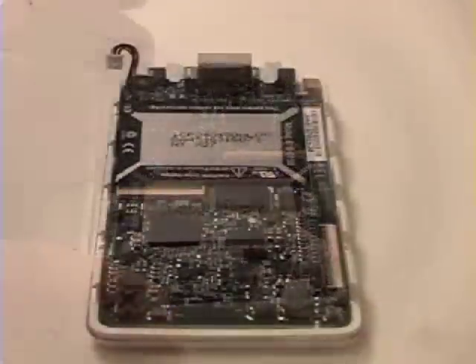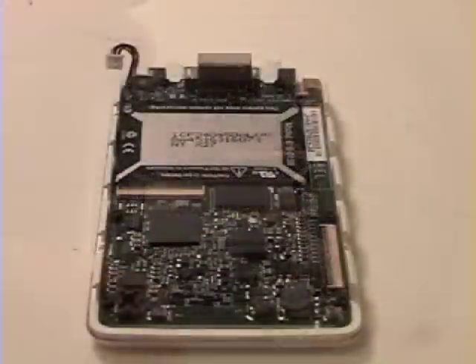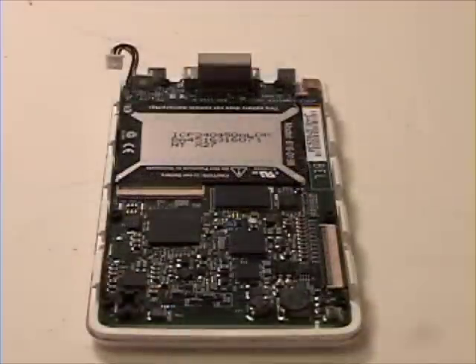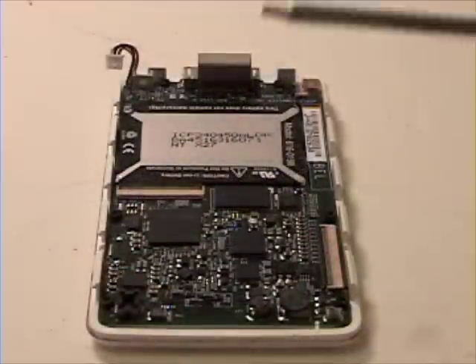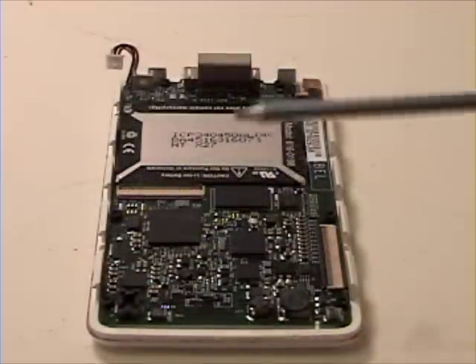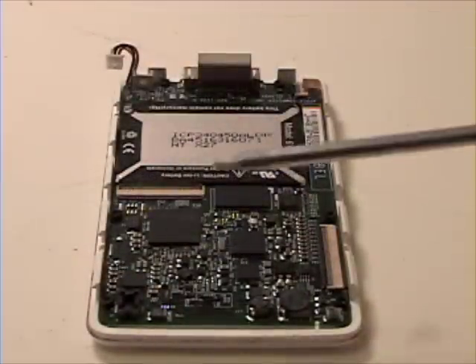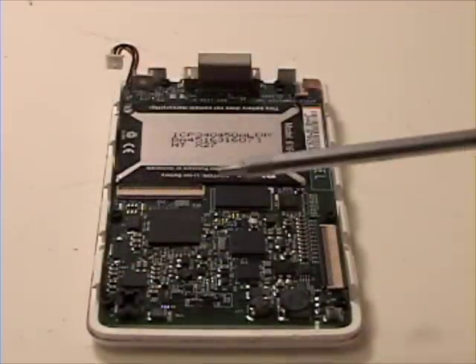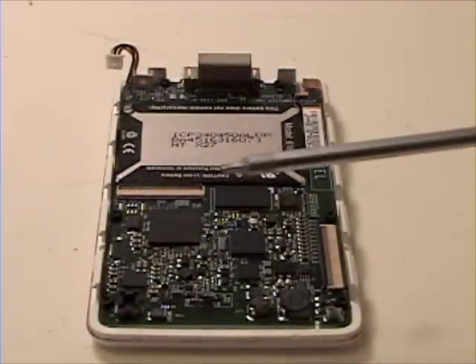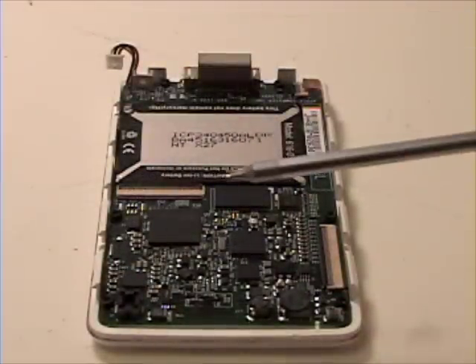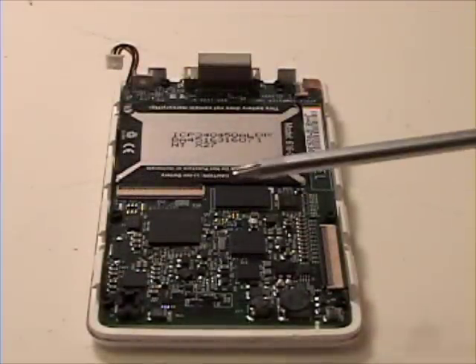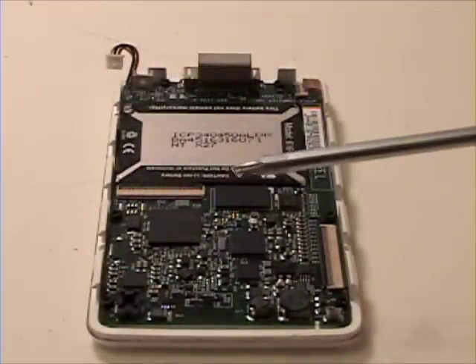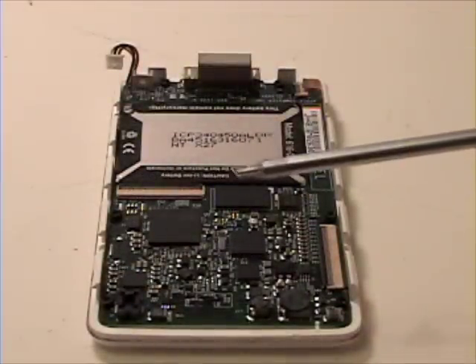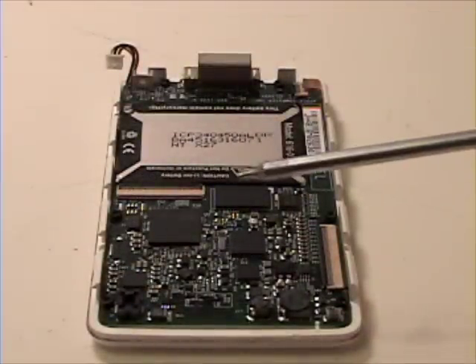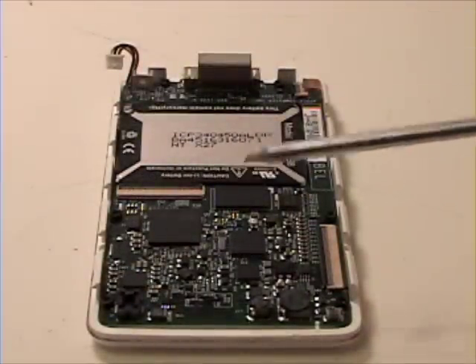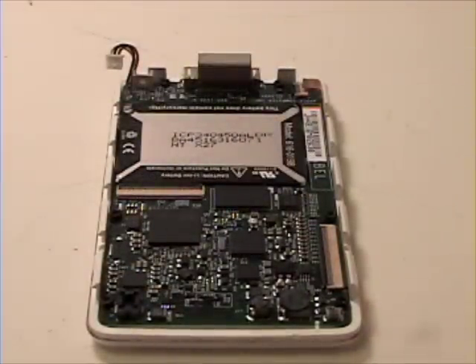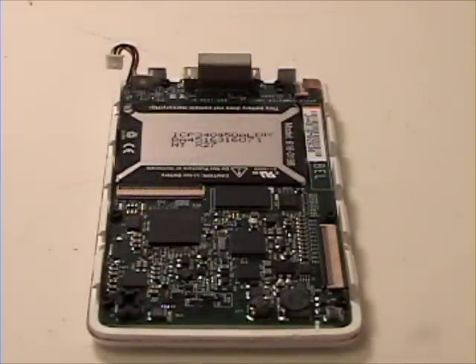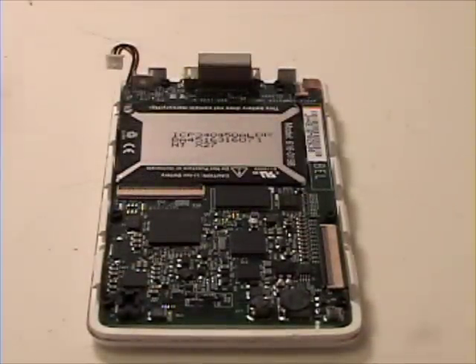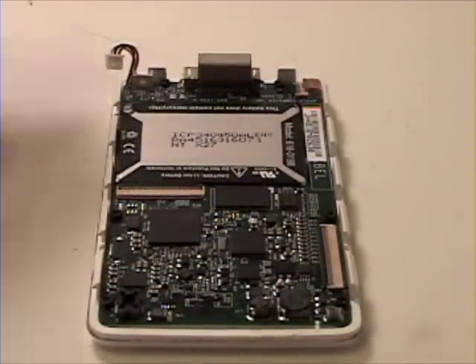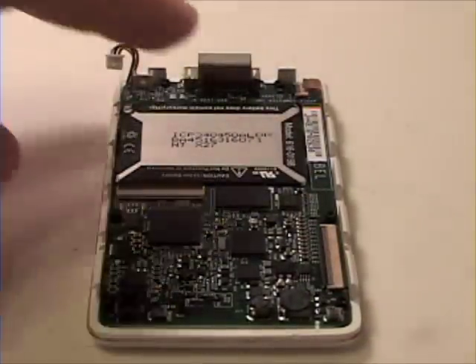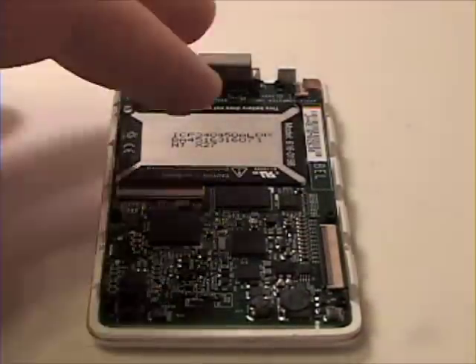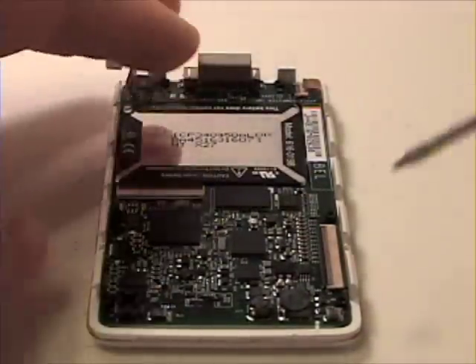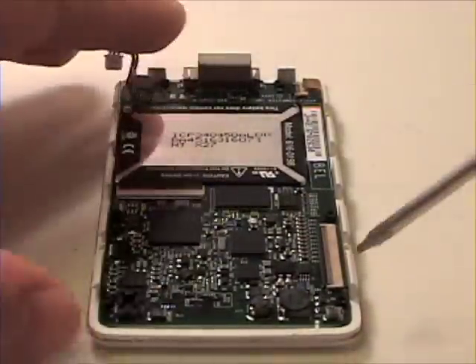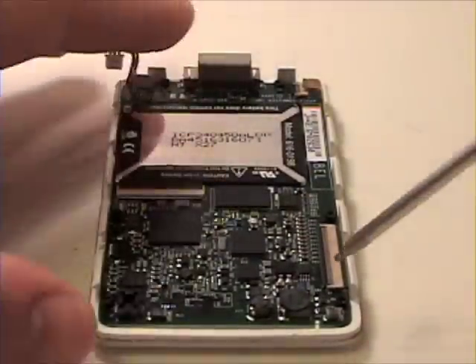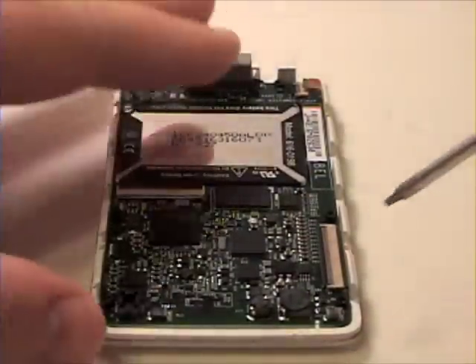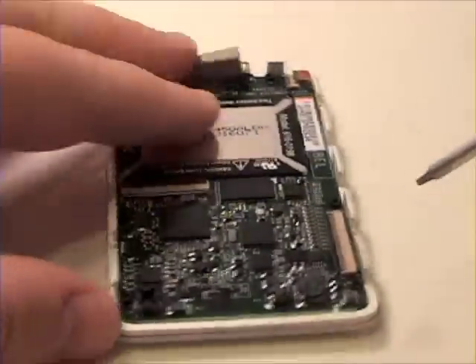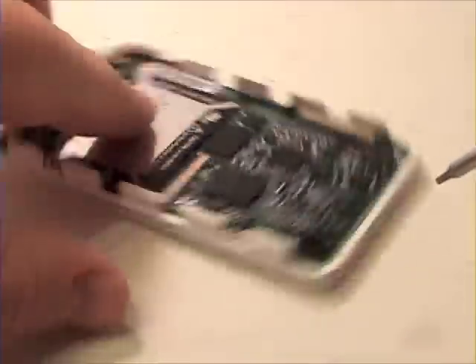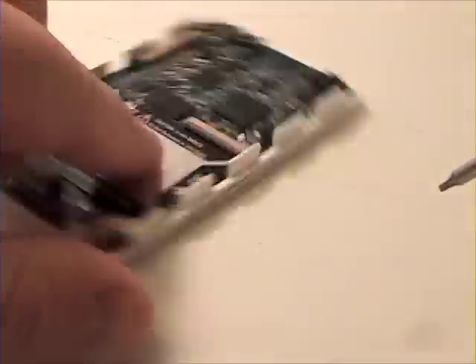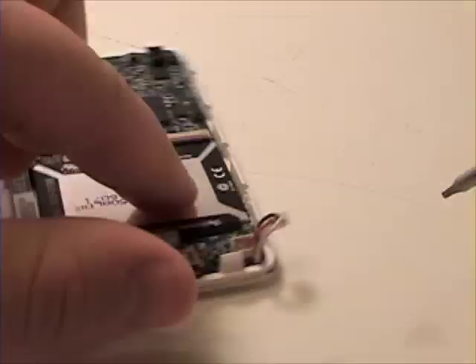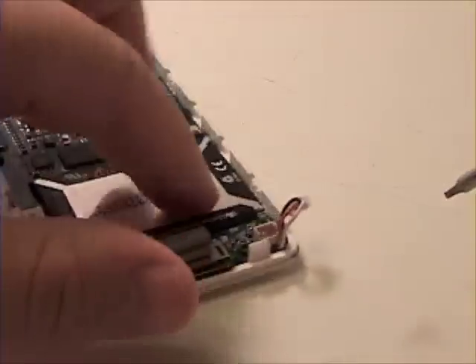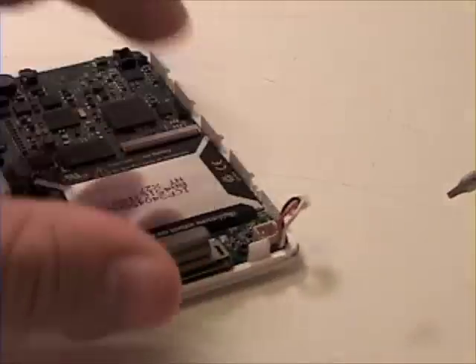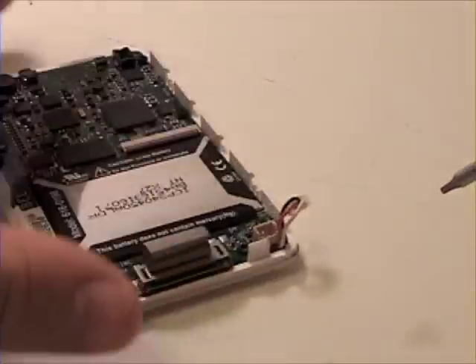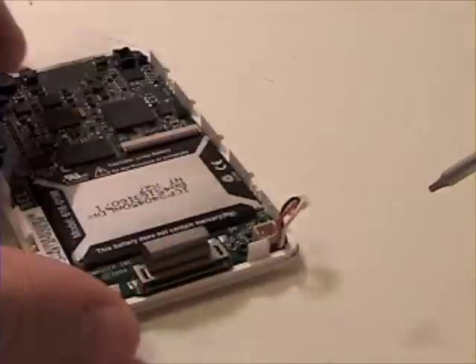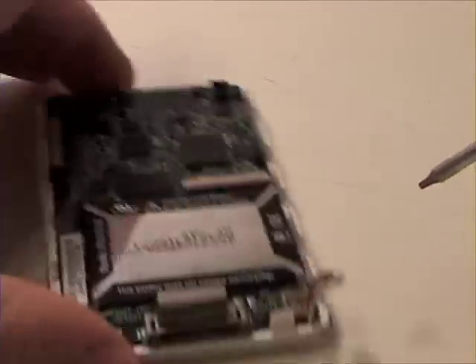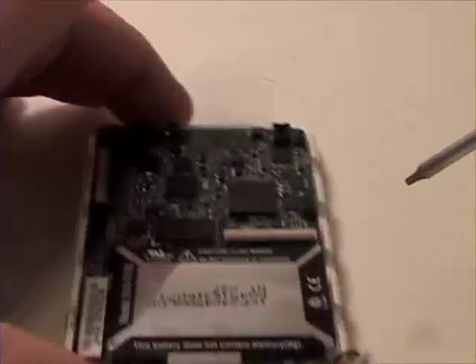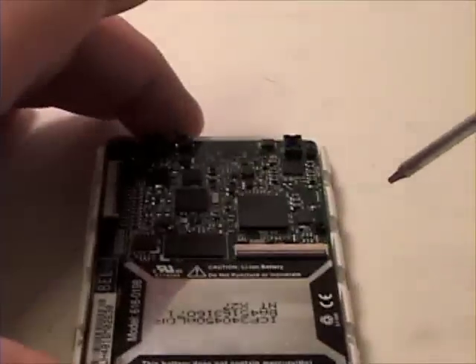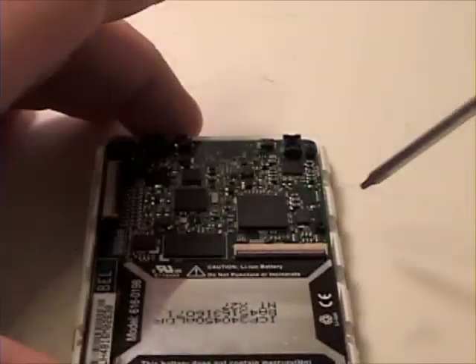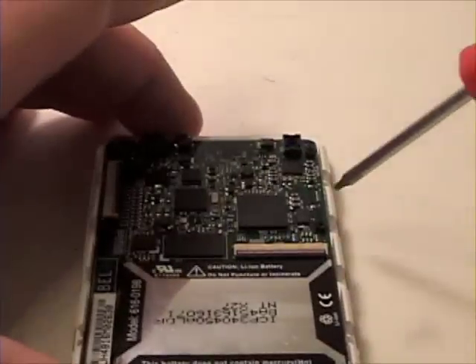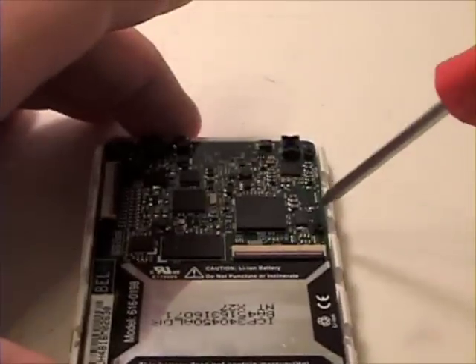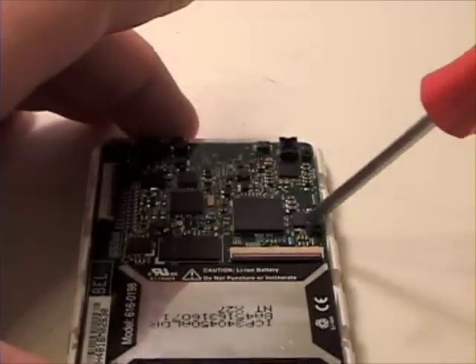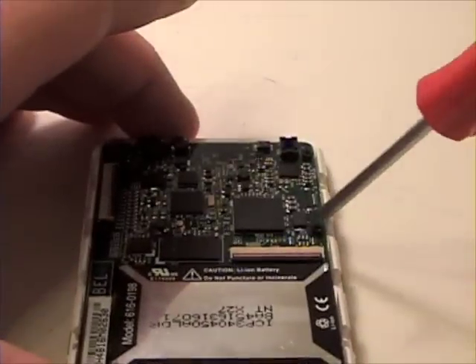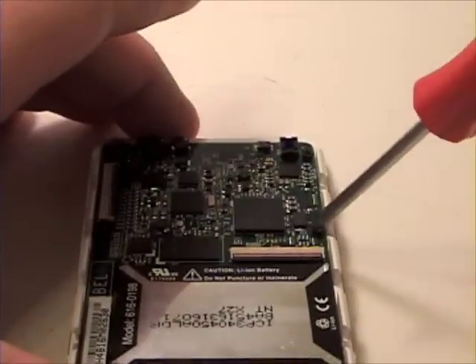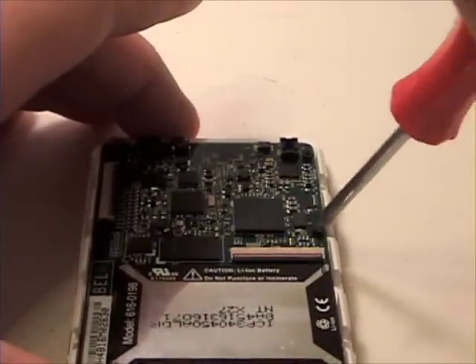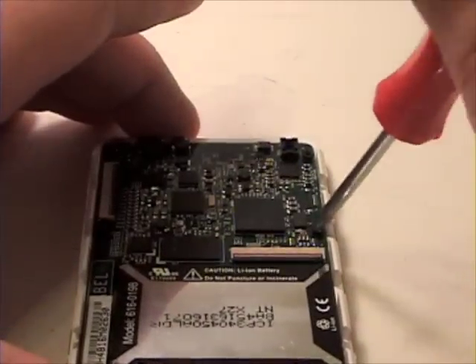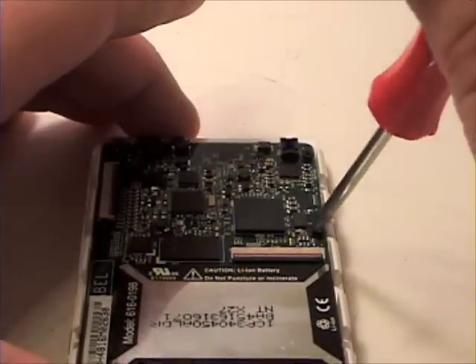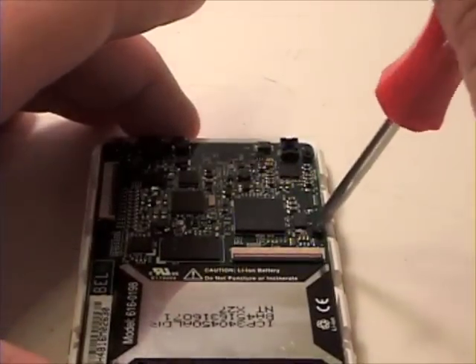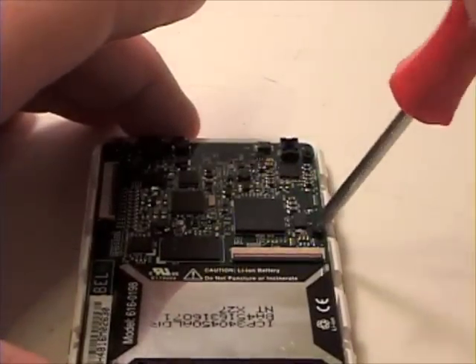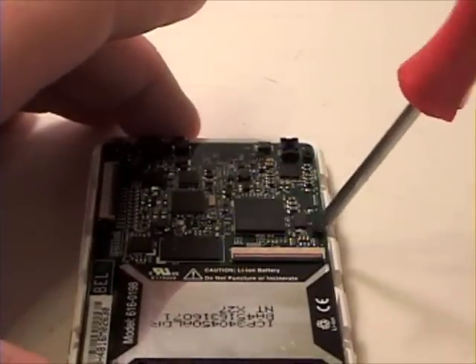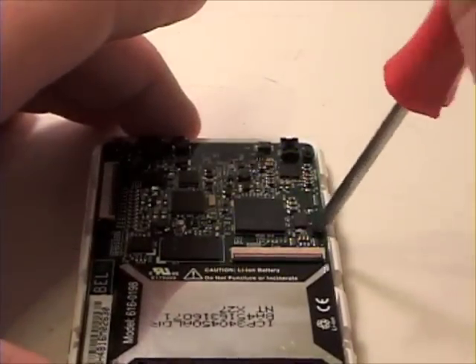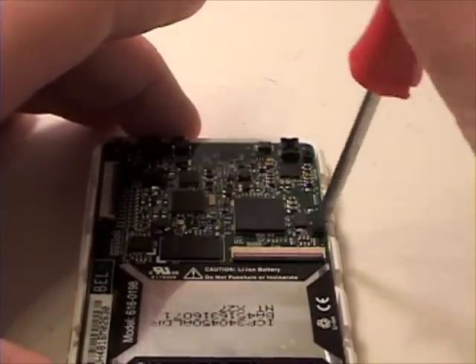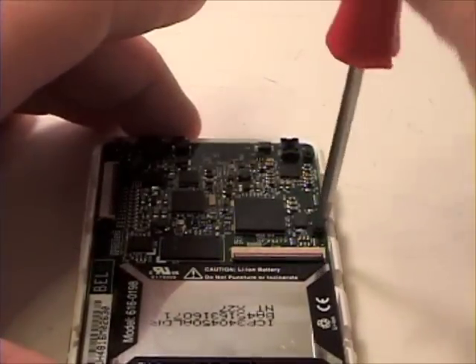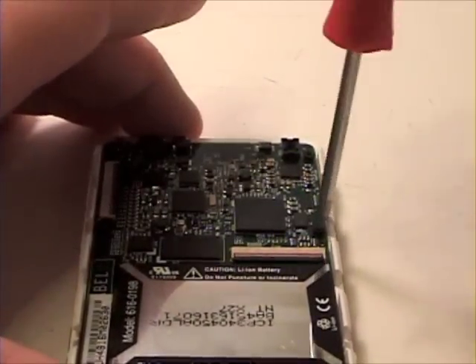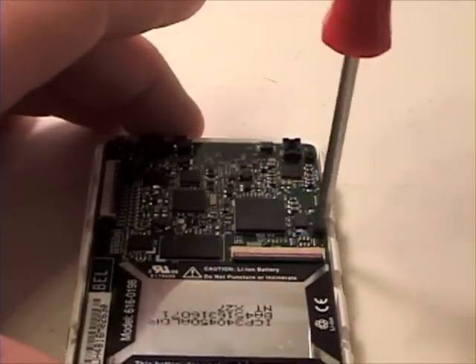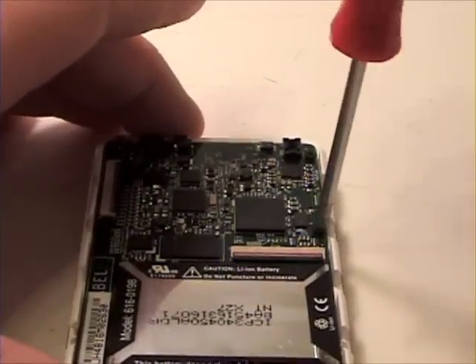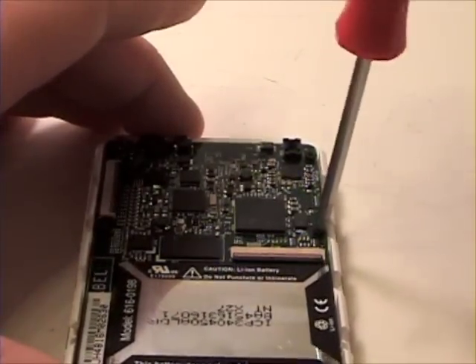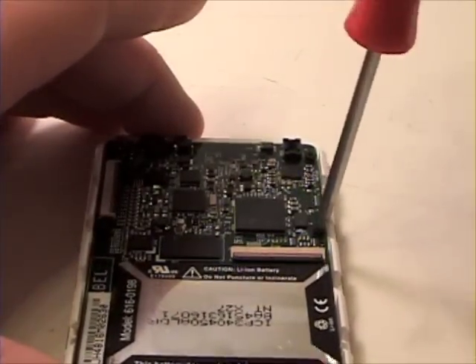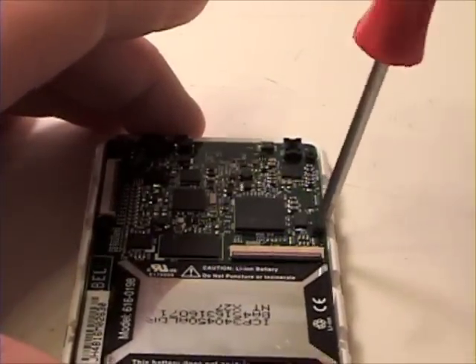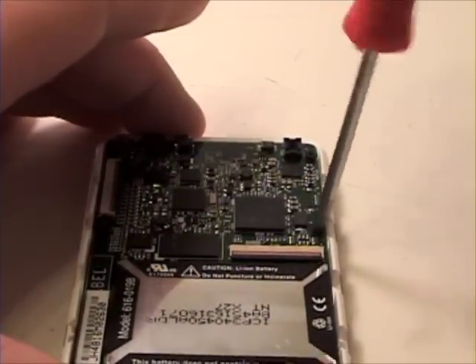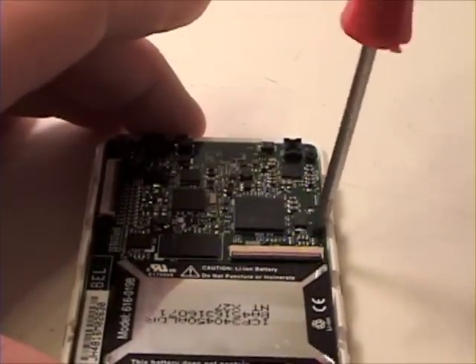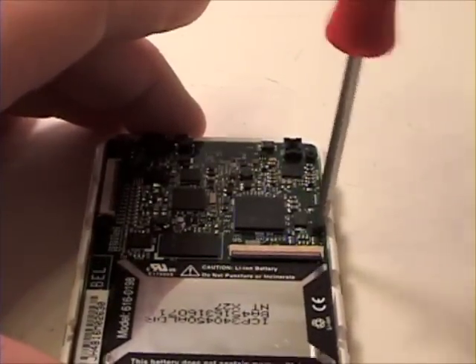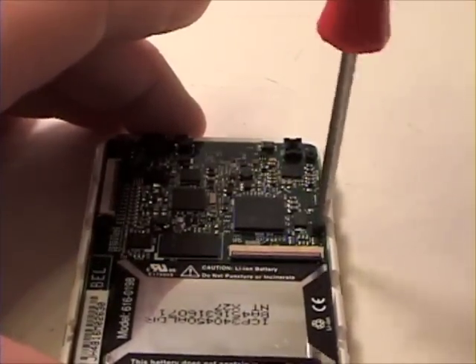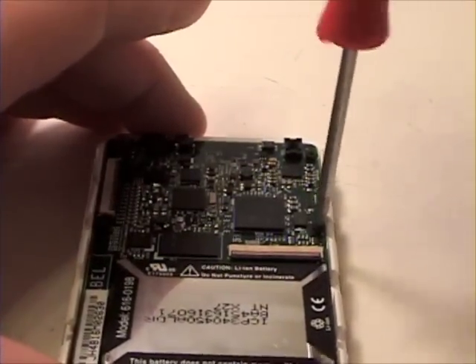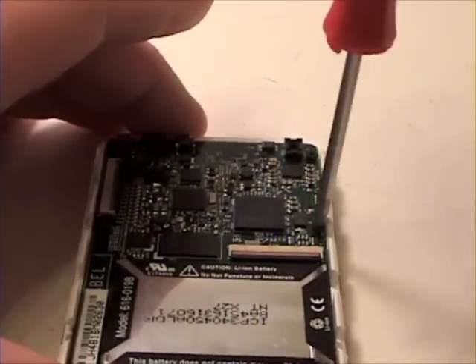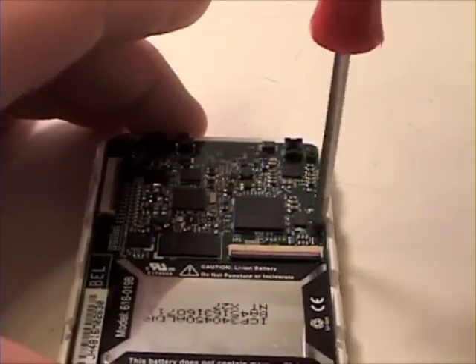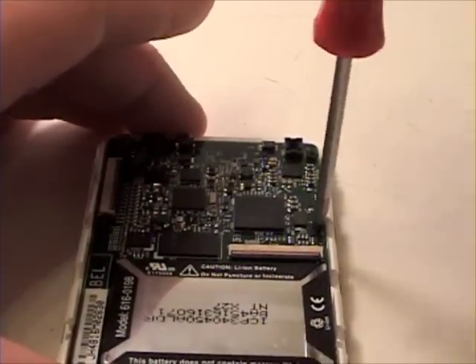Once that is complete, now grab your T6 screwdriver and remove the six T6 screws from the logic board.